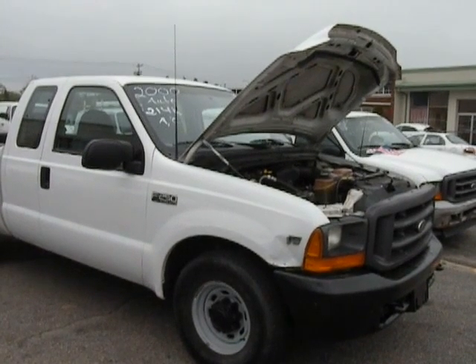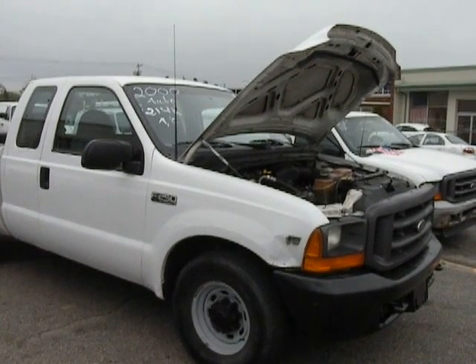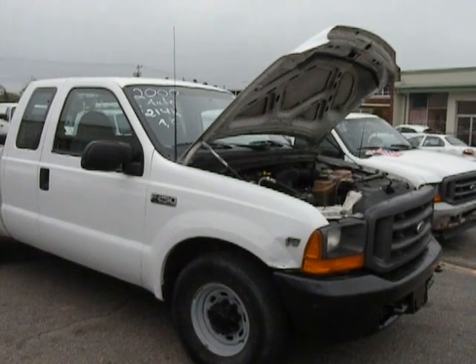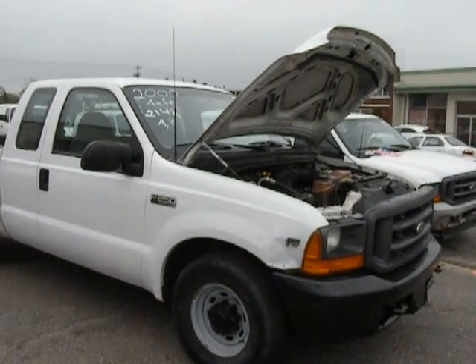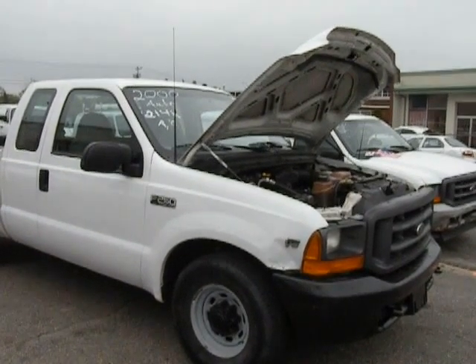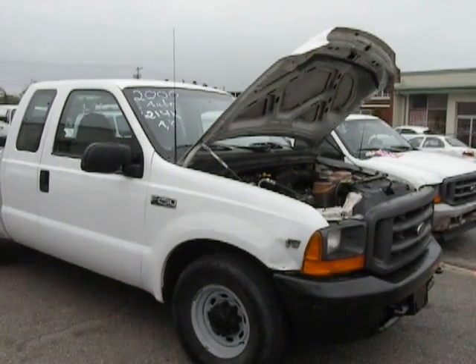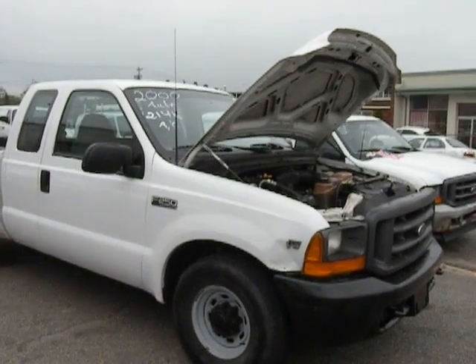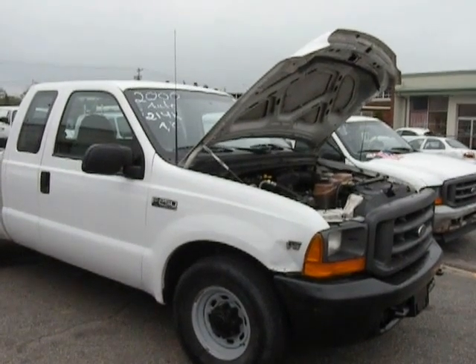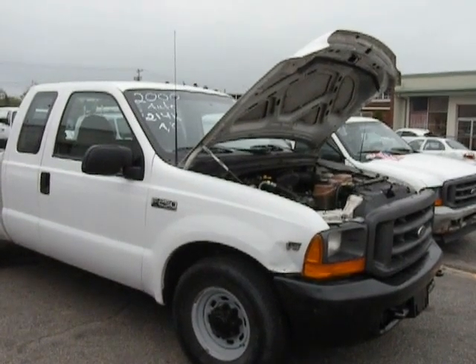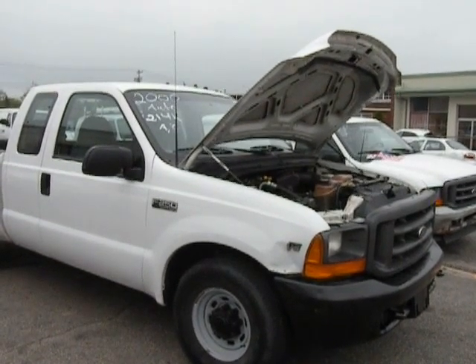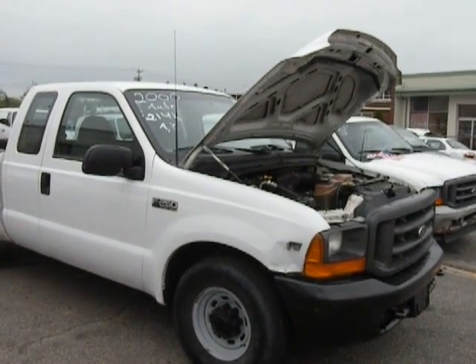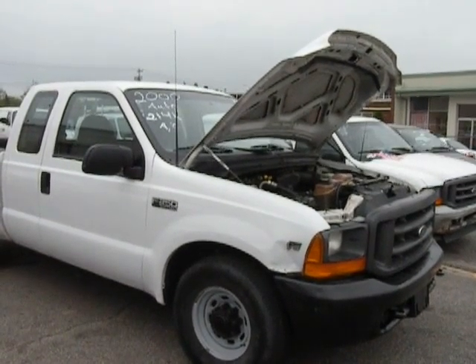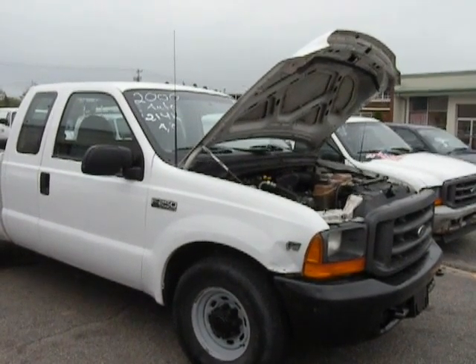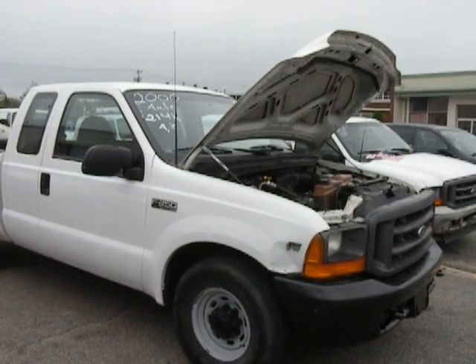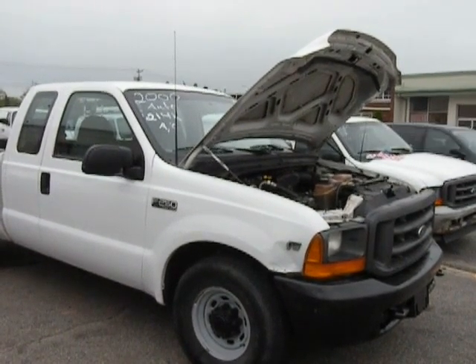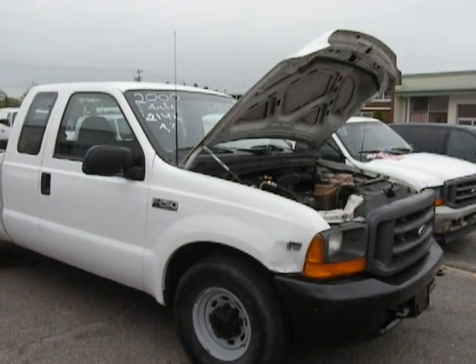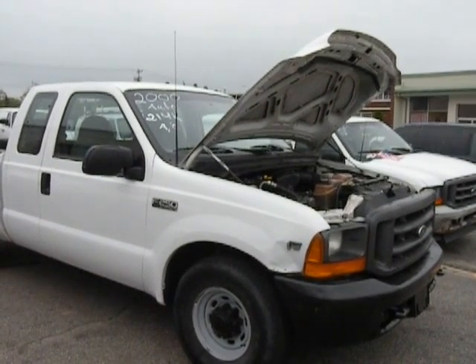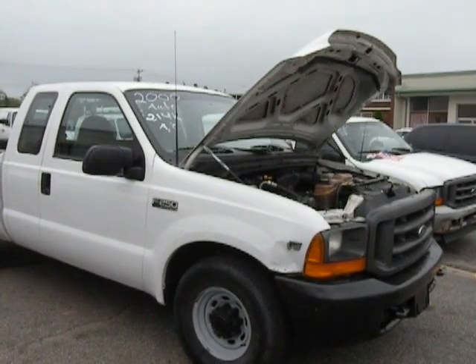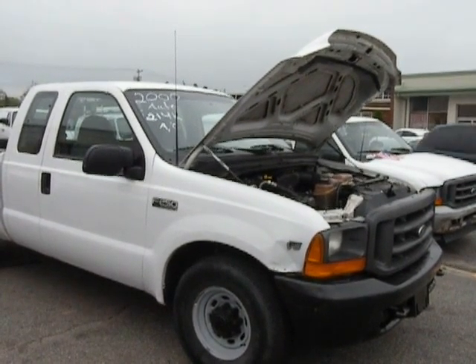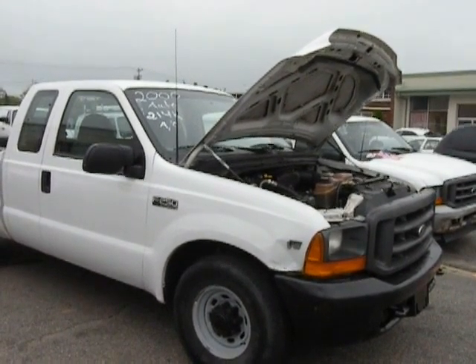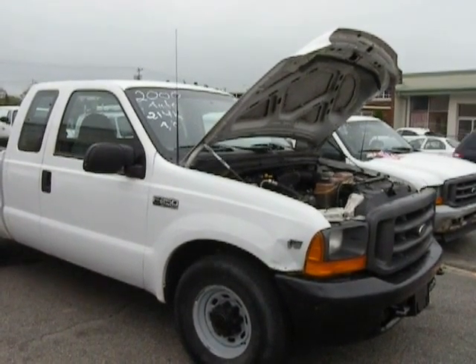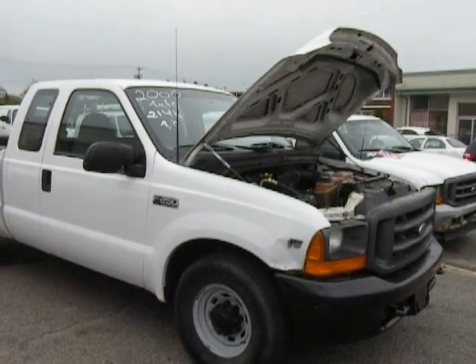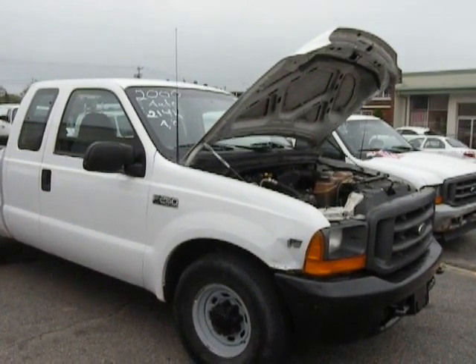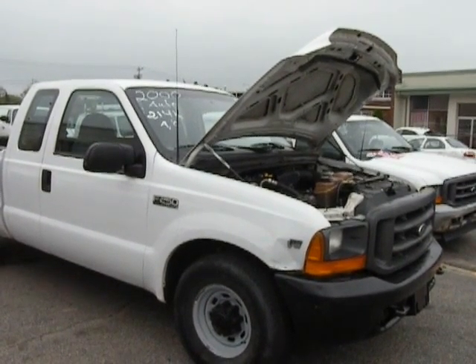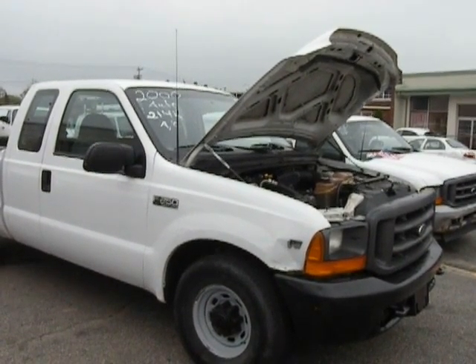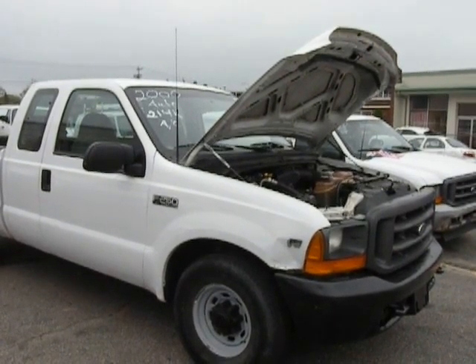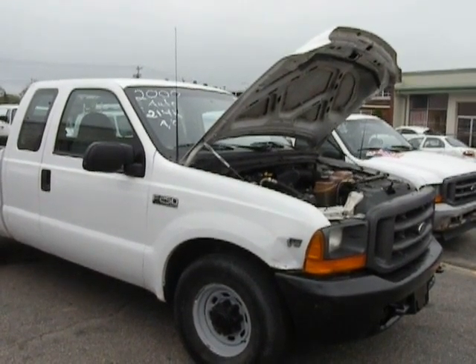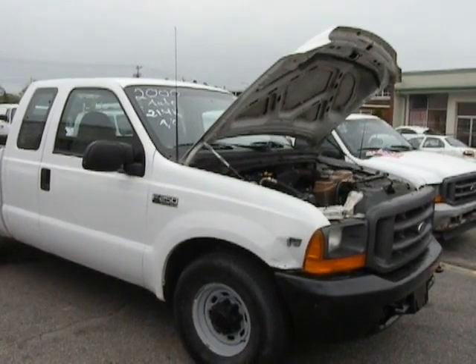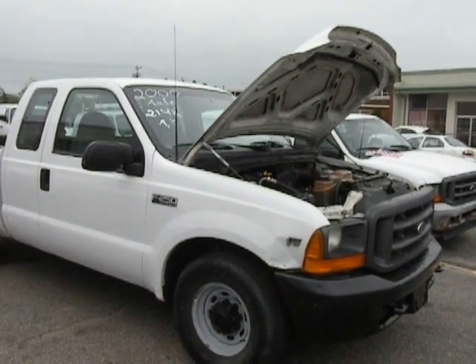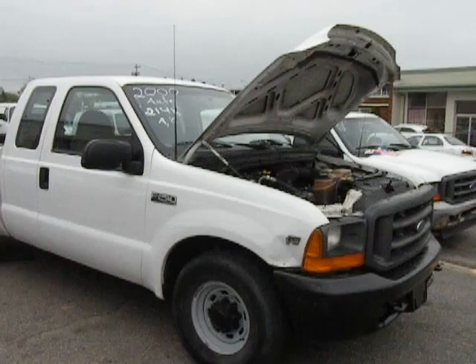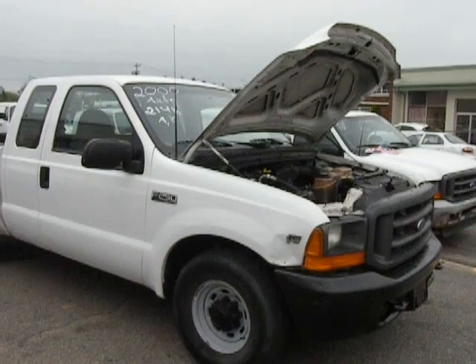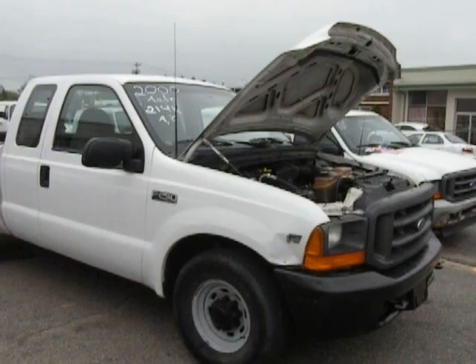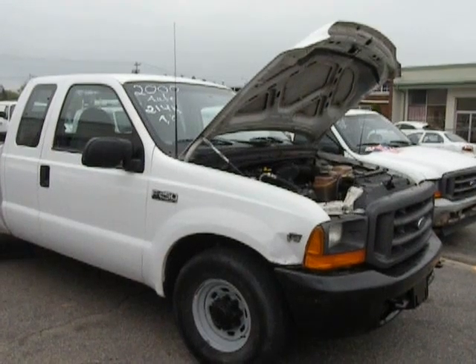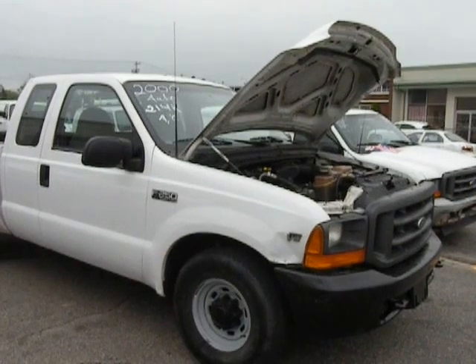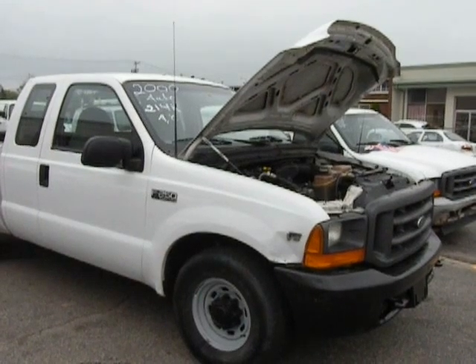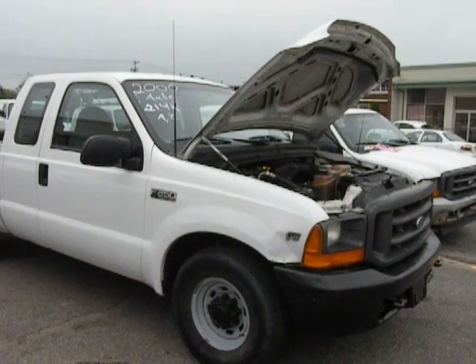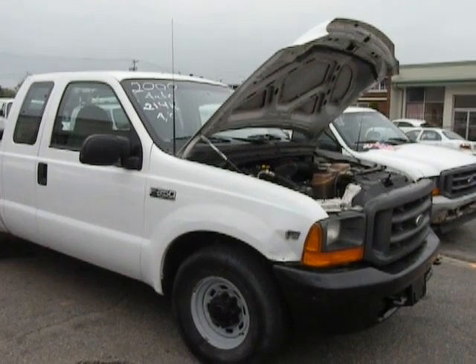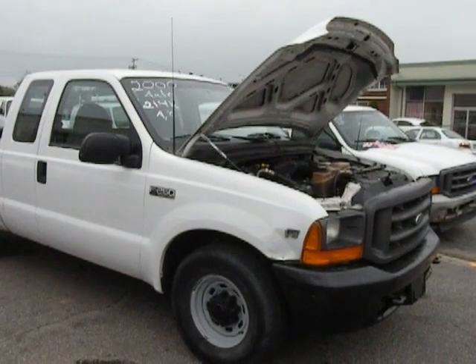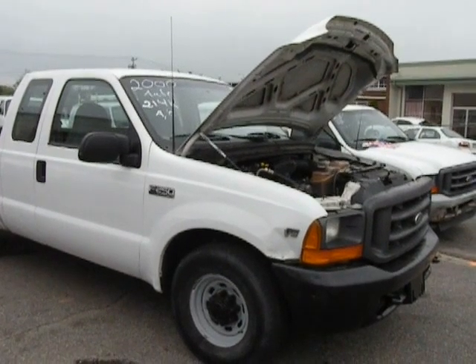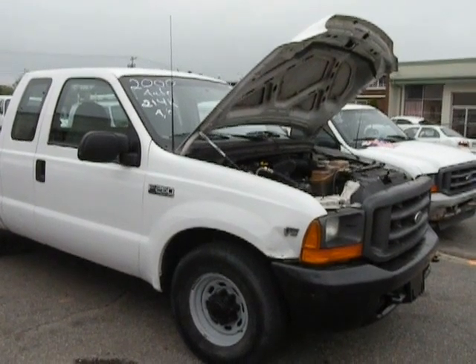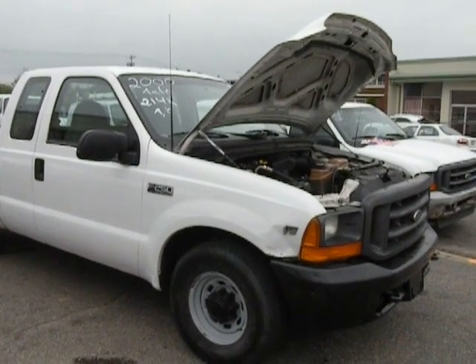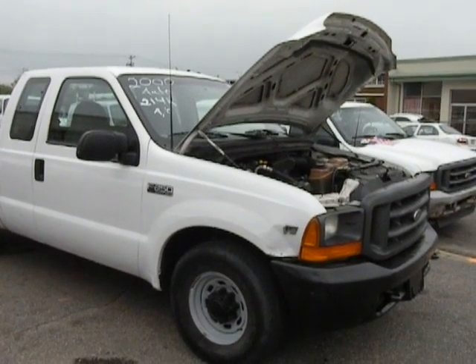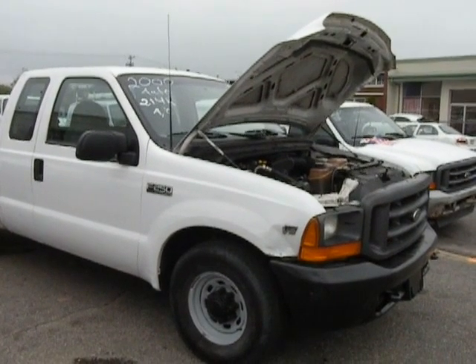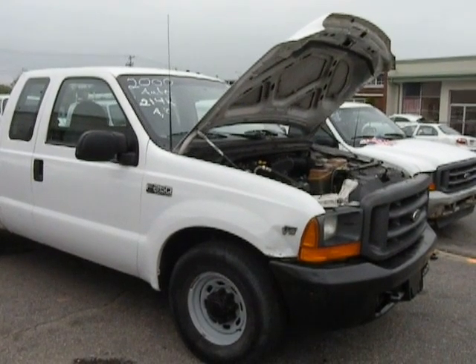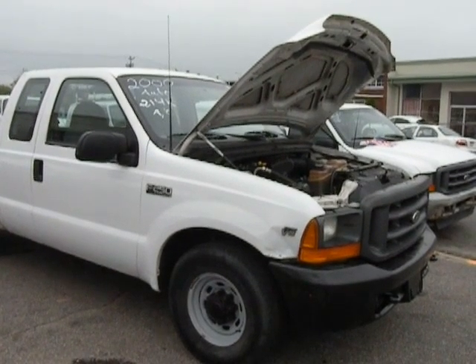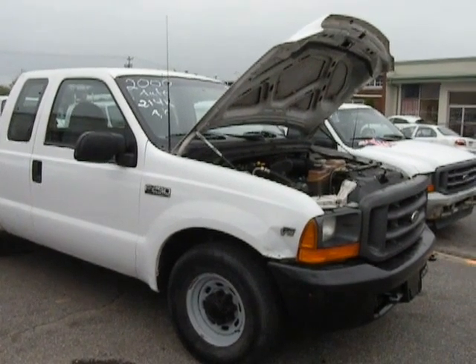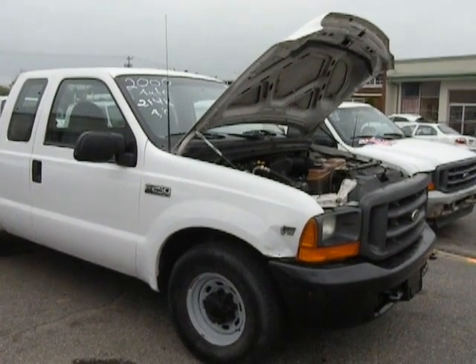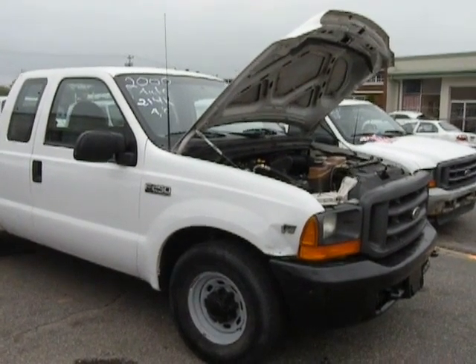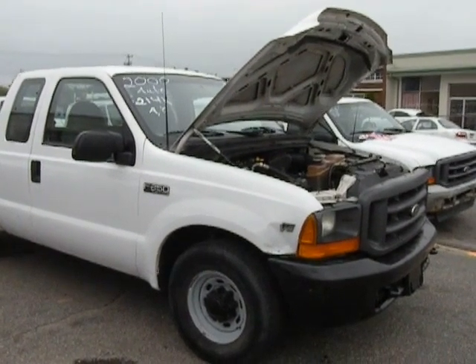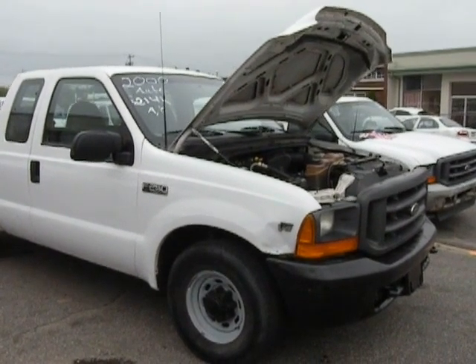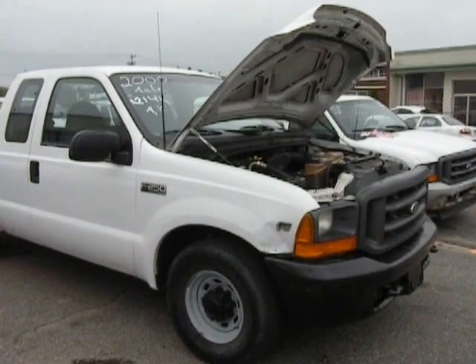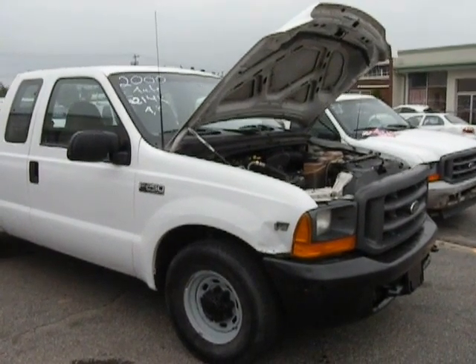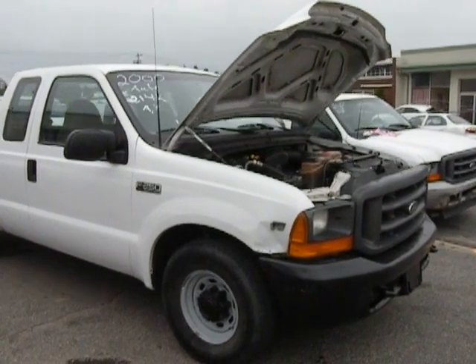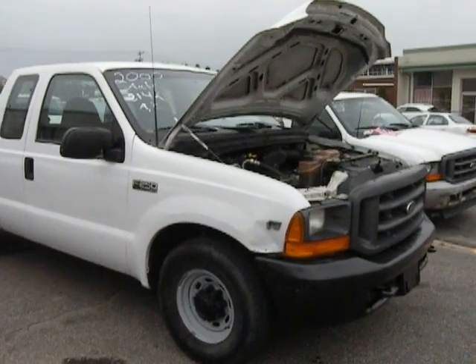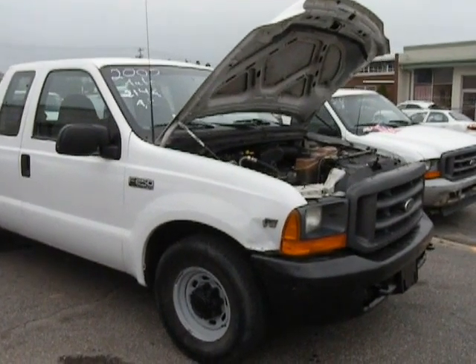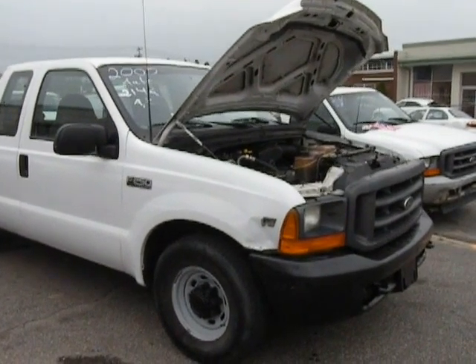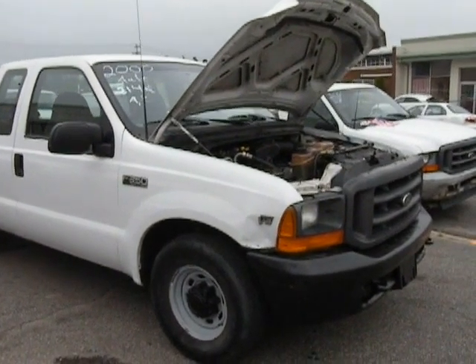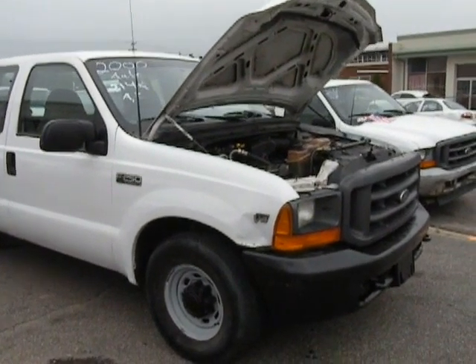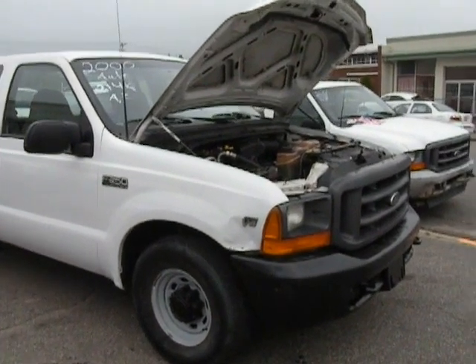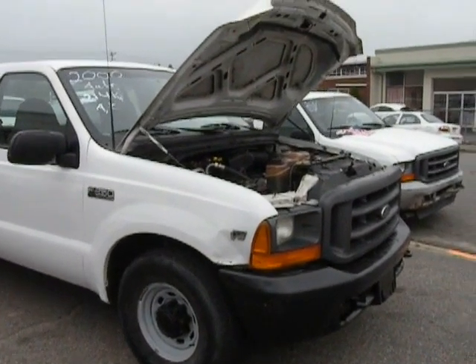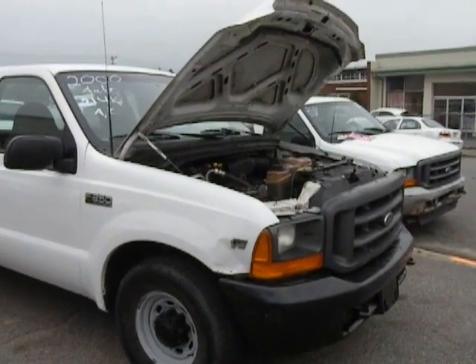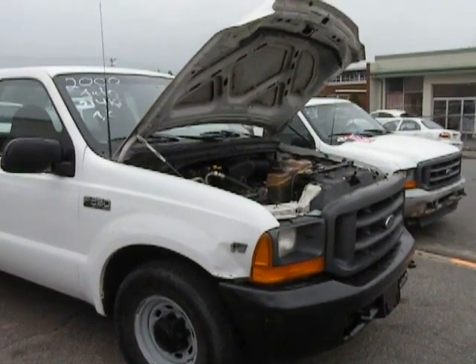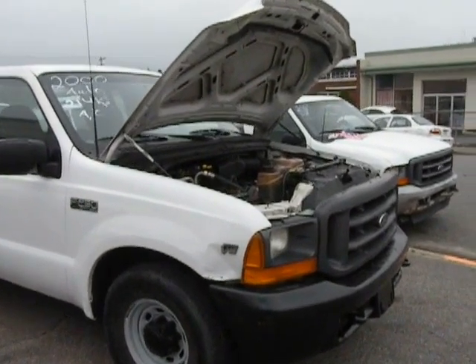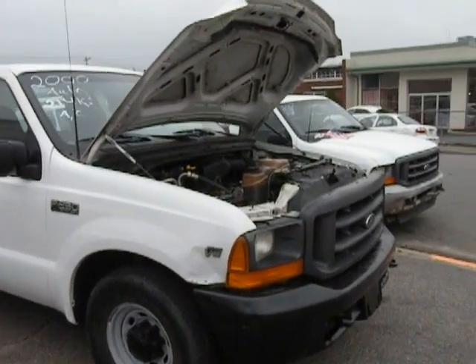This is a 2000 Ford F-250XL Super Duty. Automatic.